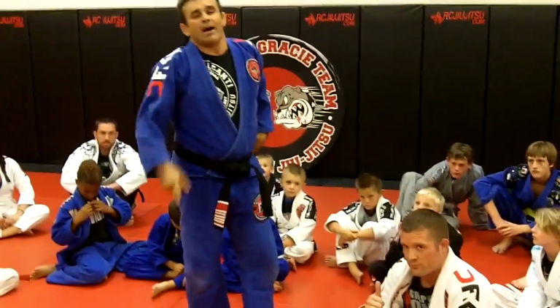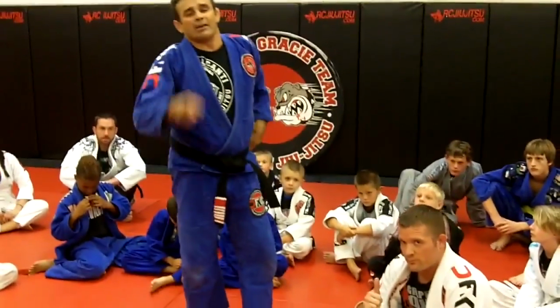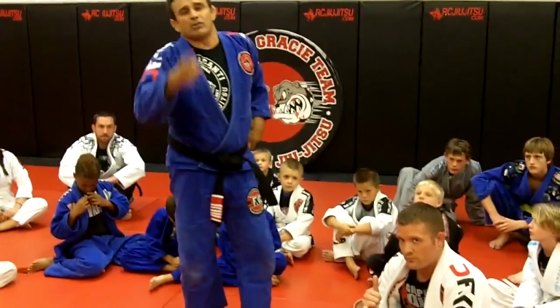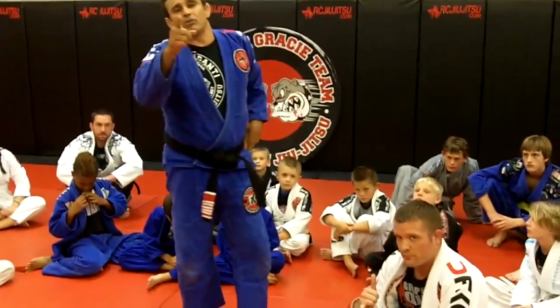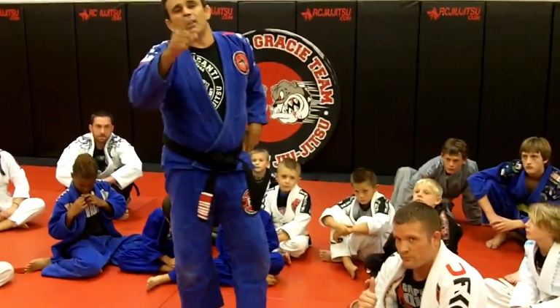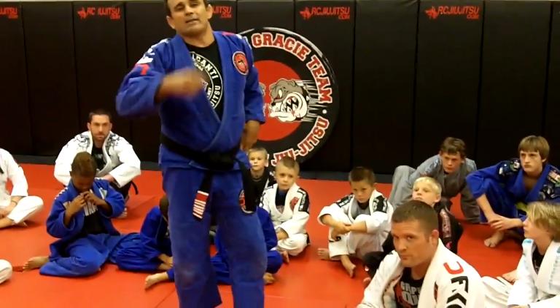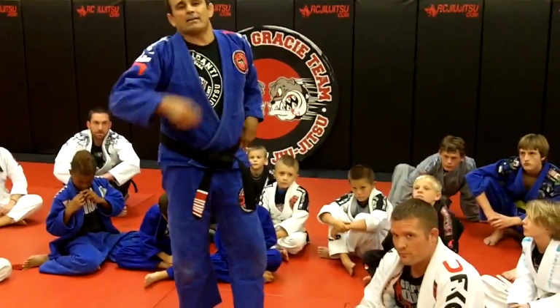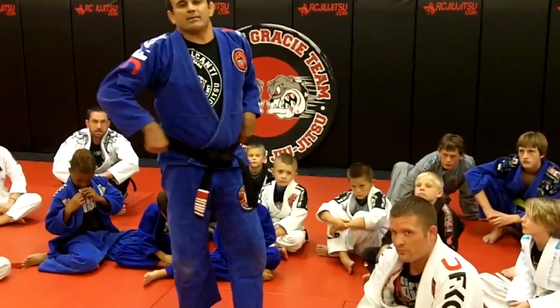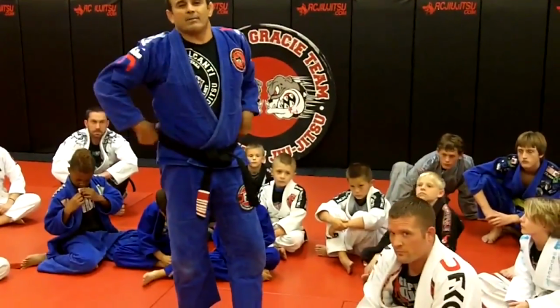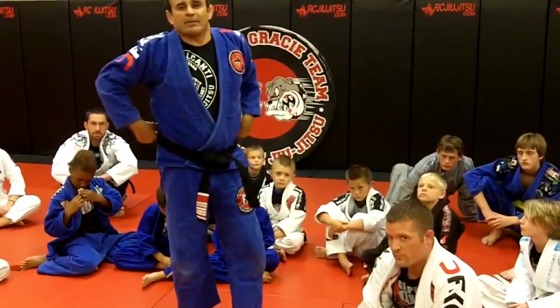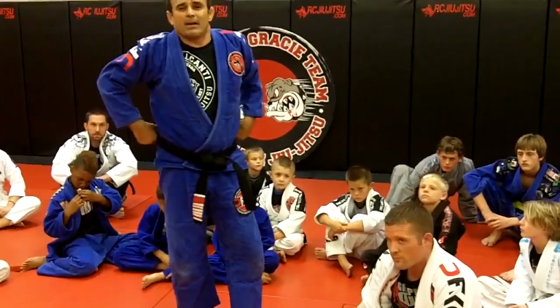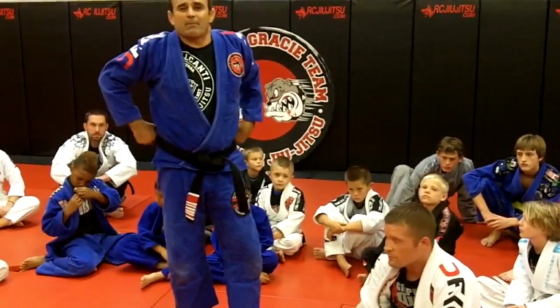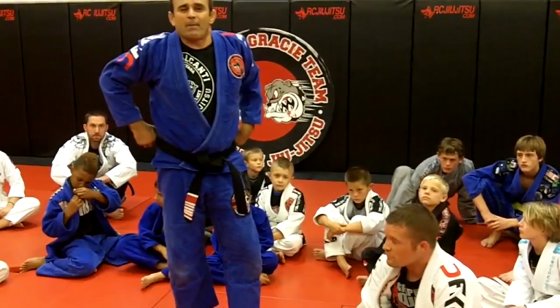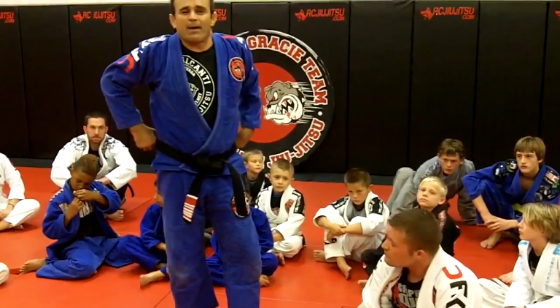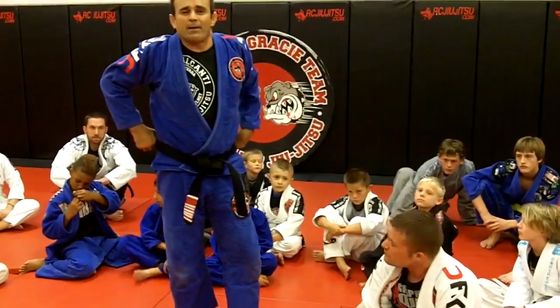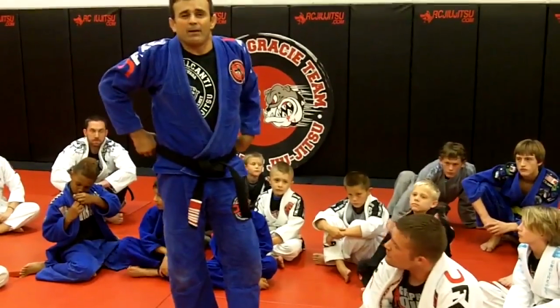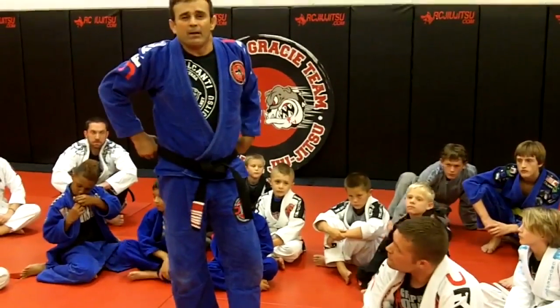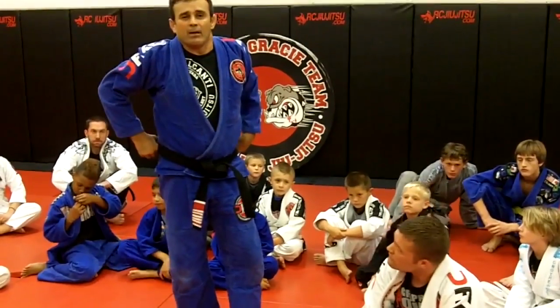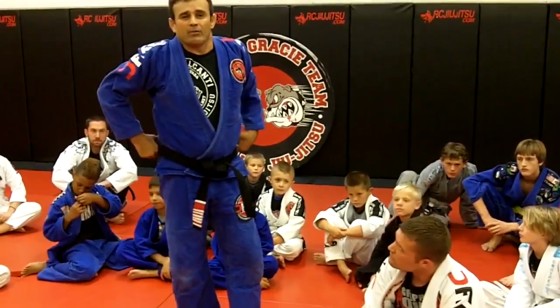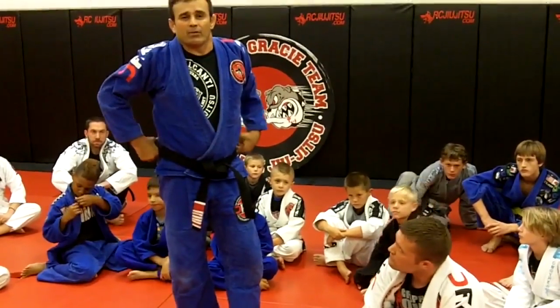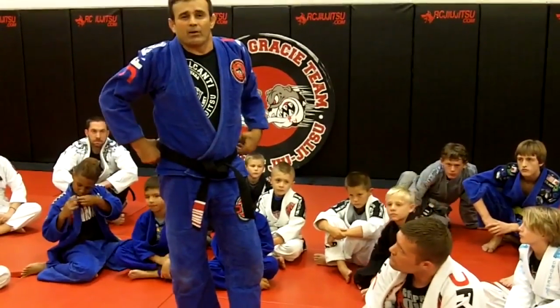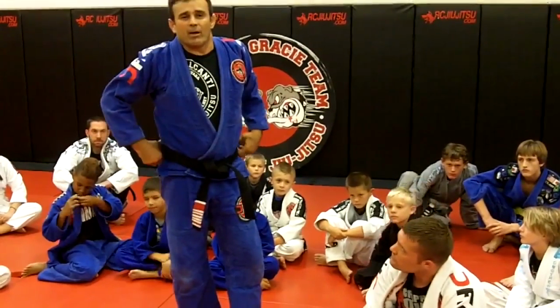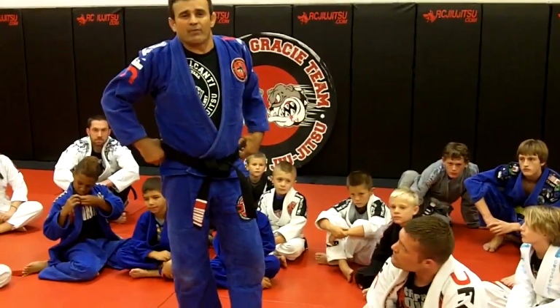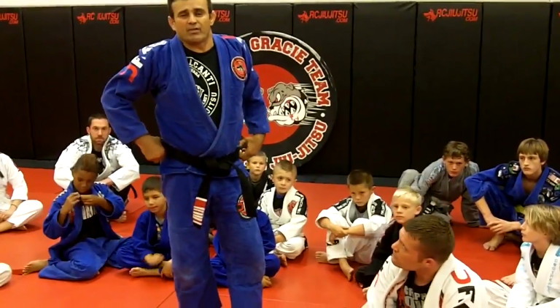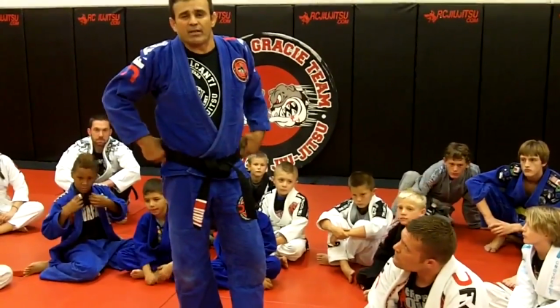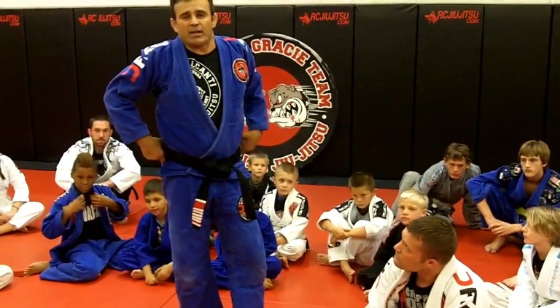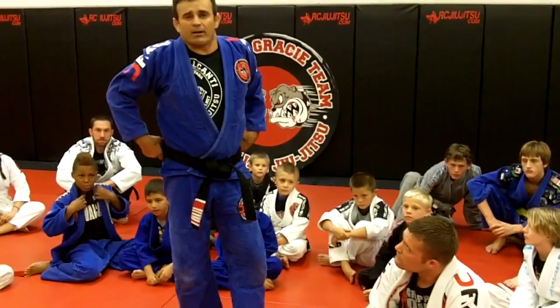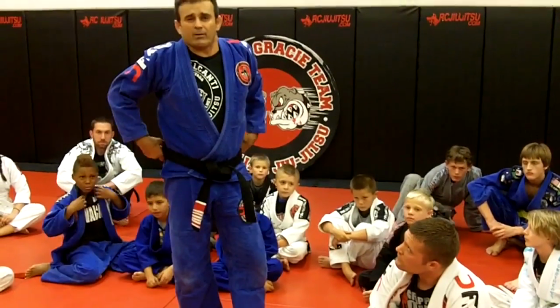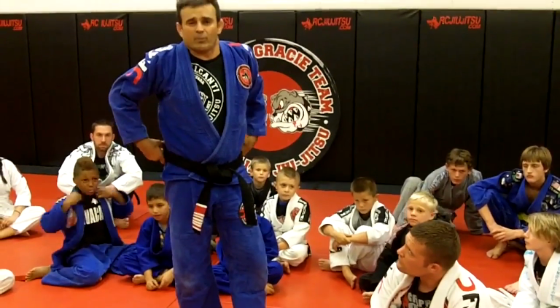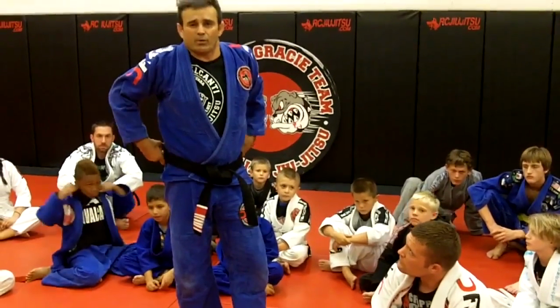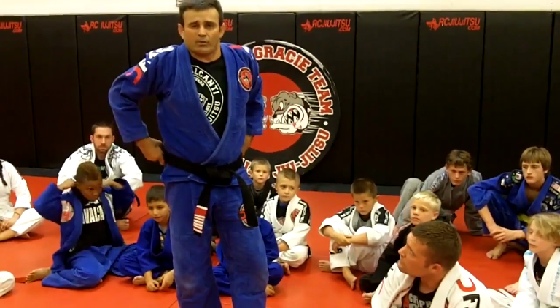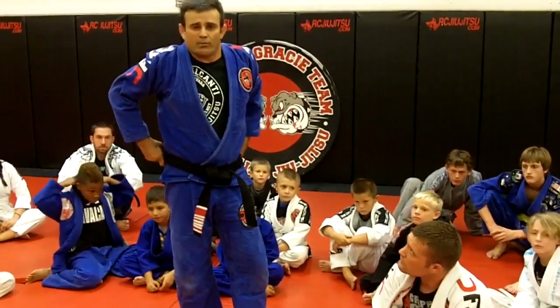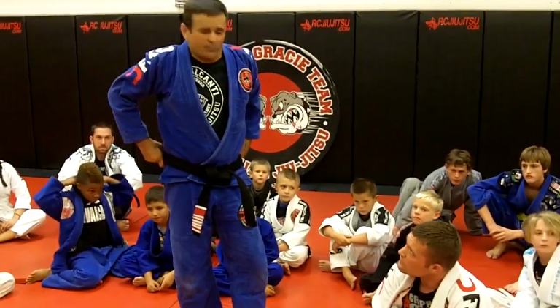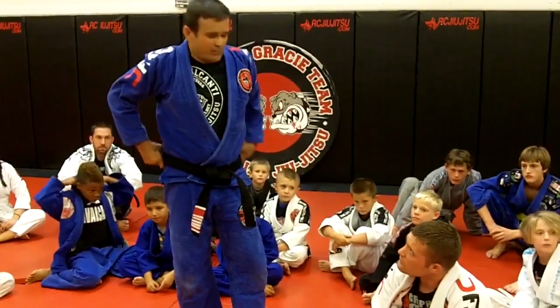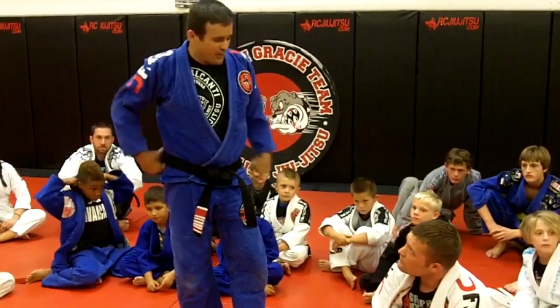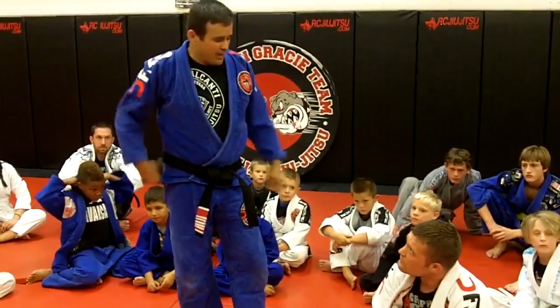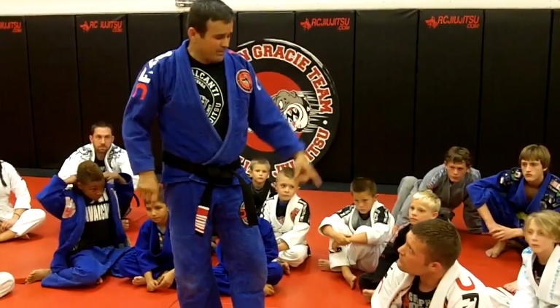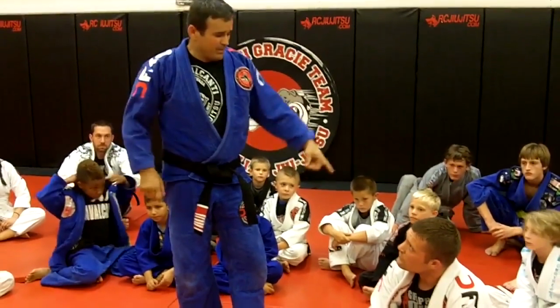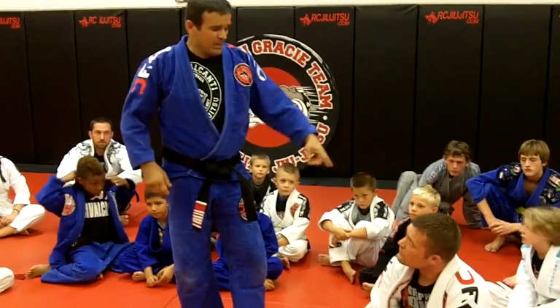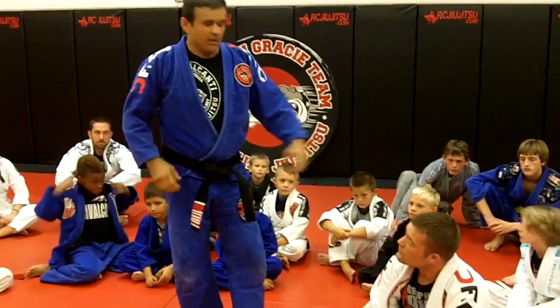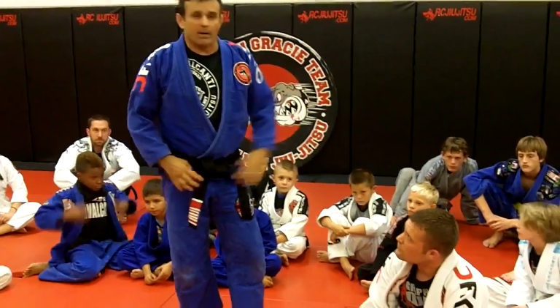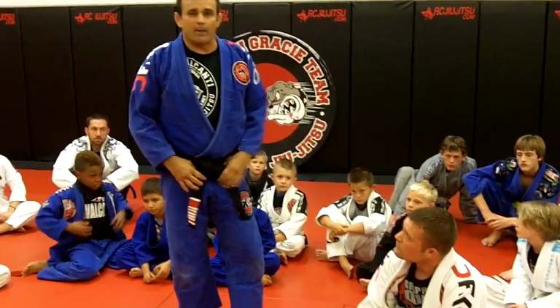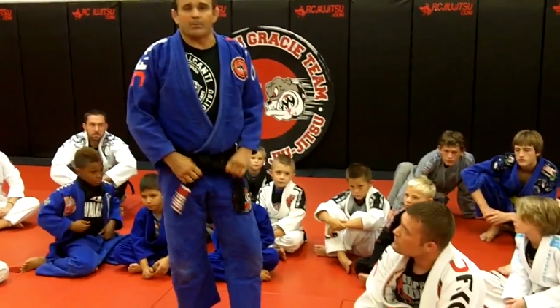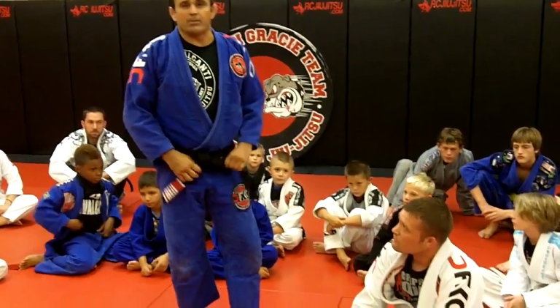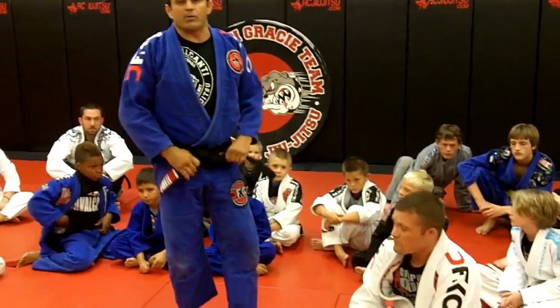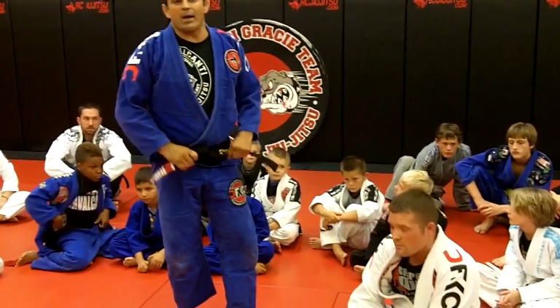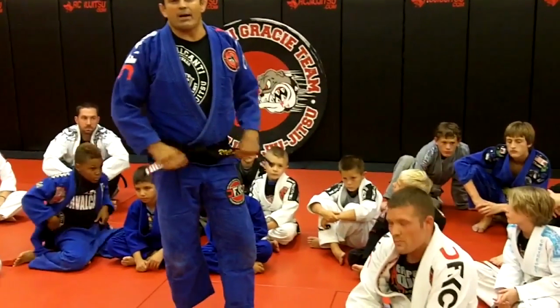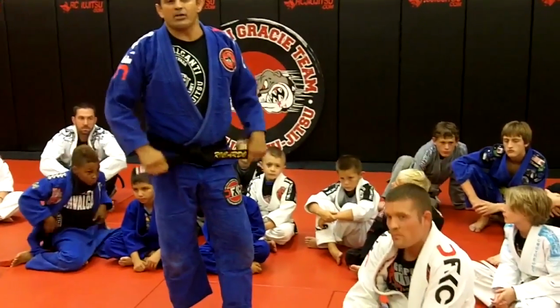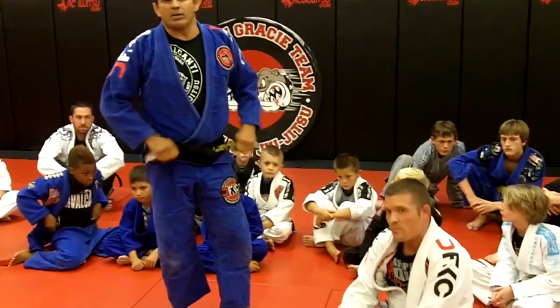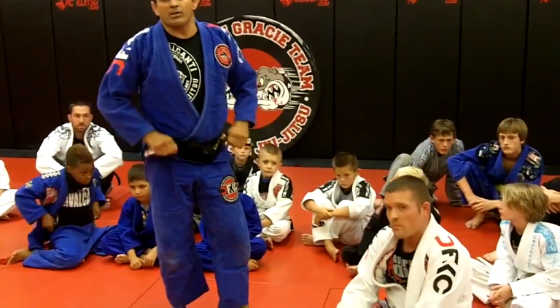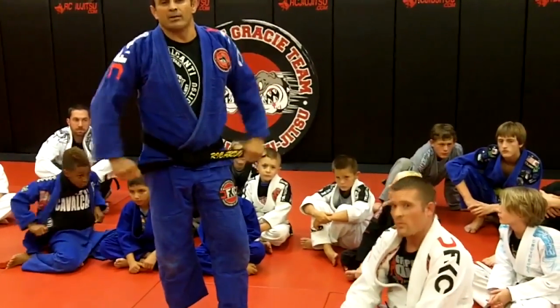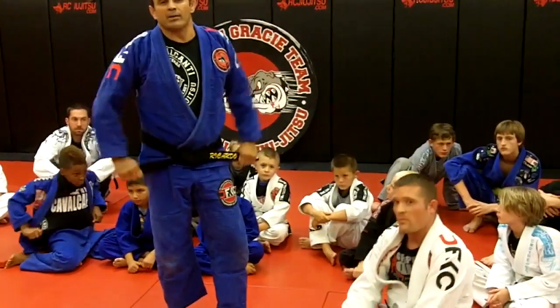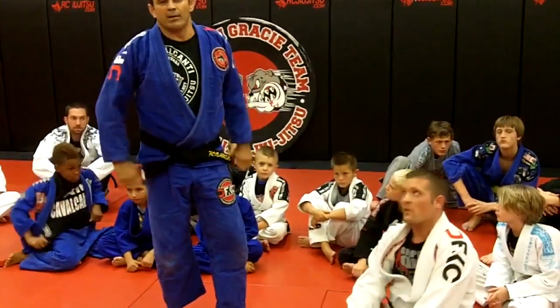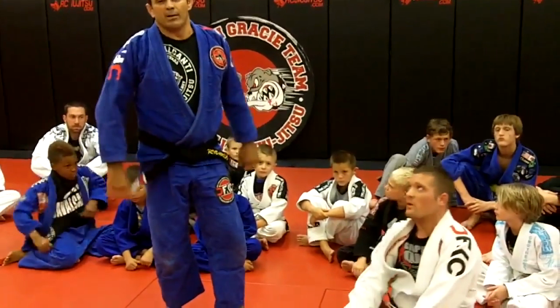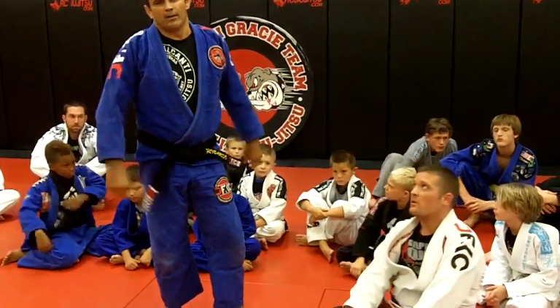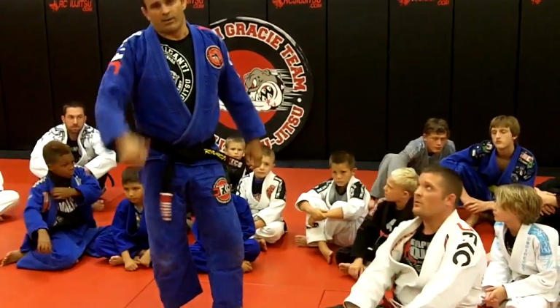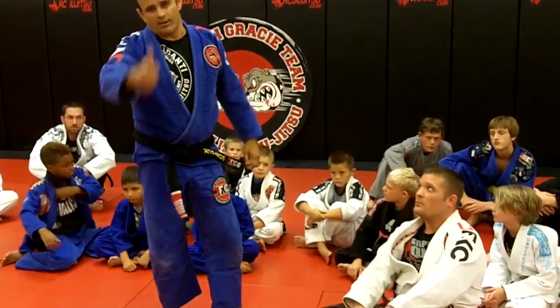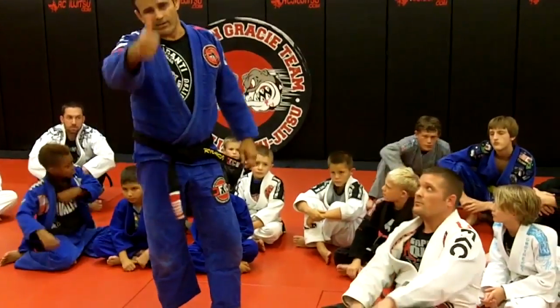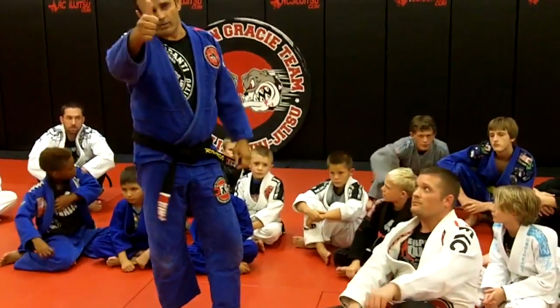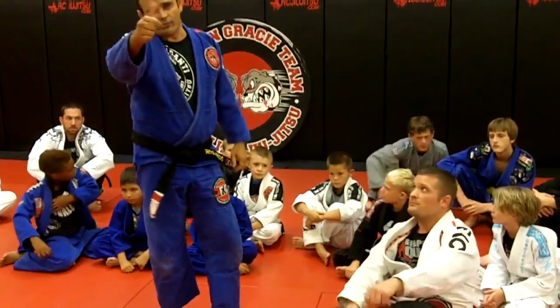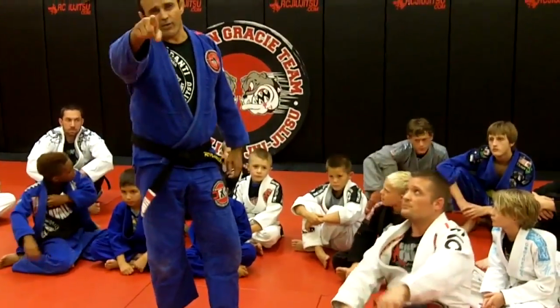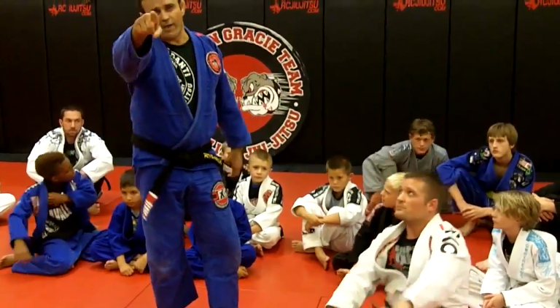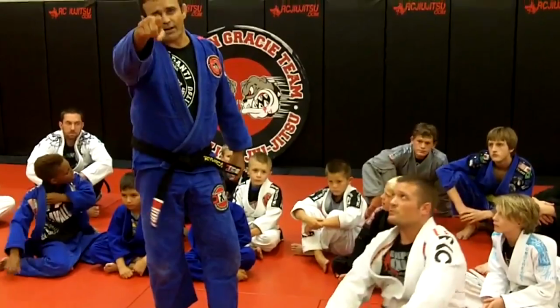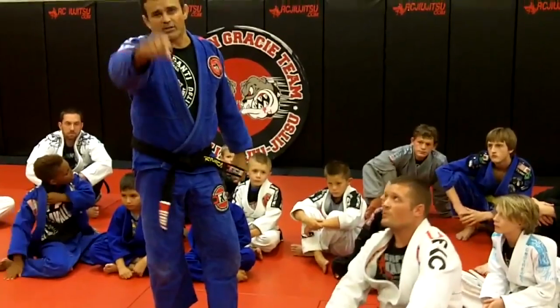I'll see you guys at Mandalay Bay for the UFC event. Let's go — Grabbit's Quest, and don't forget.